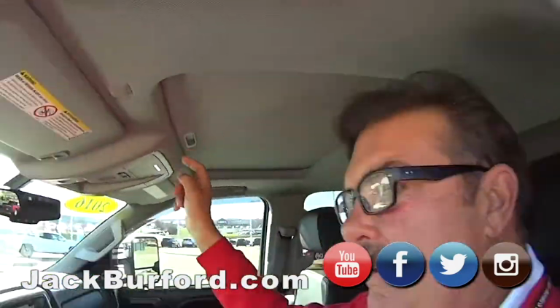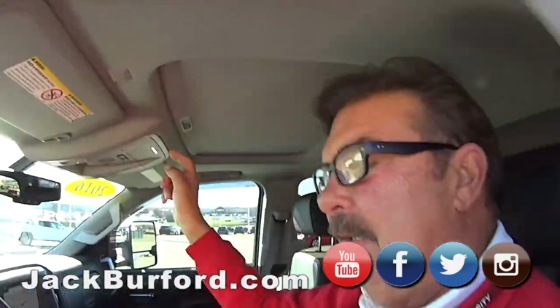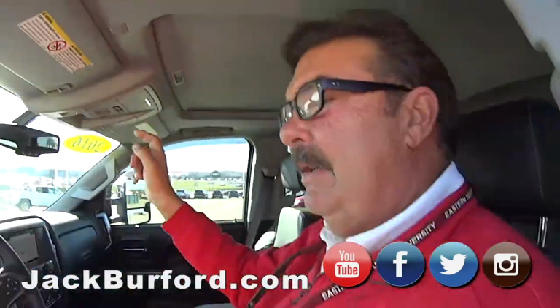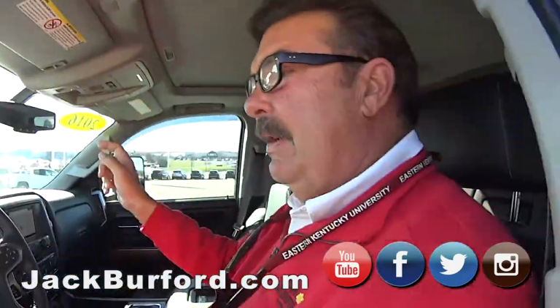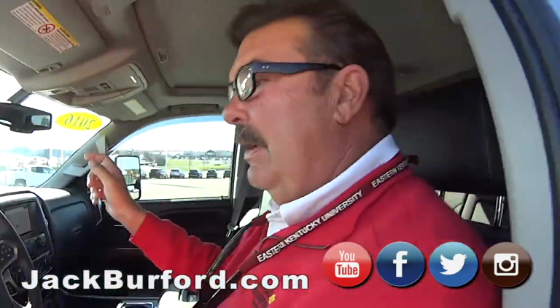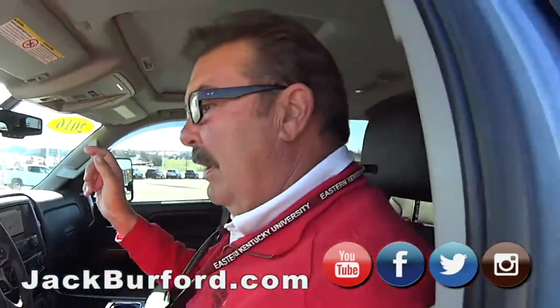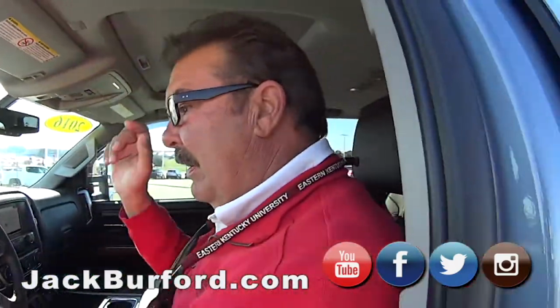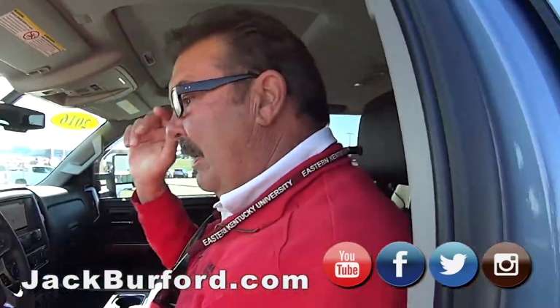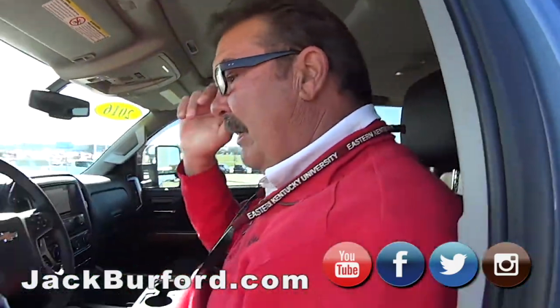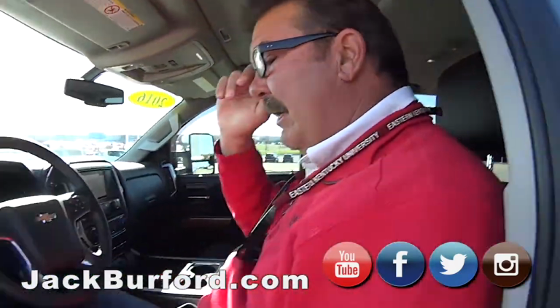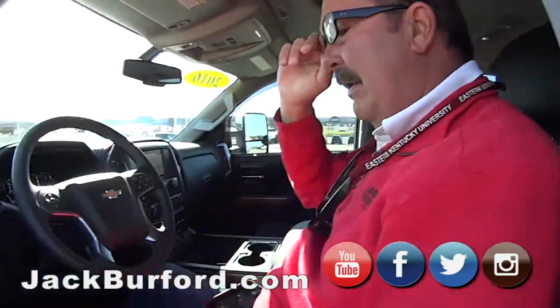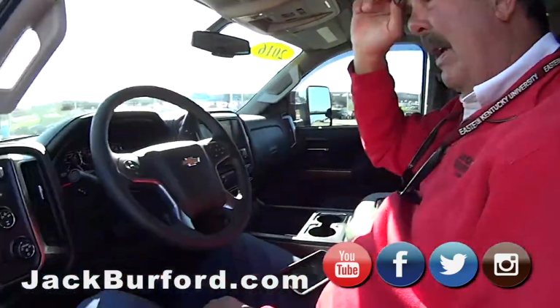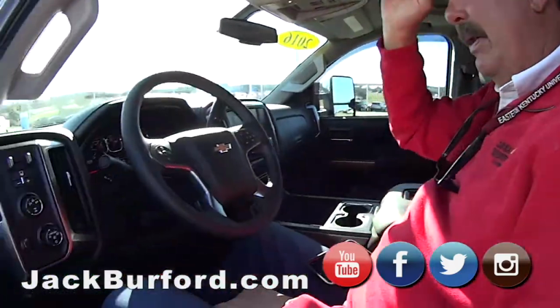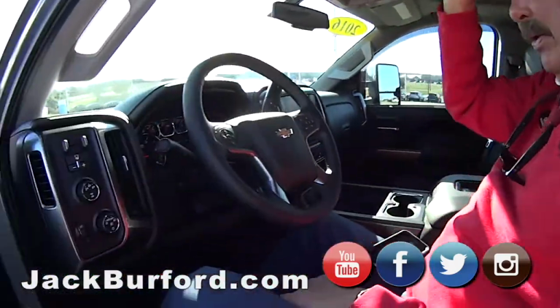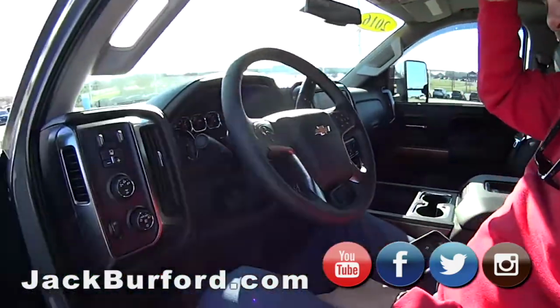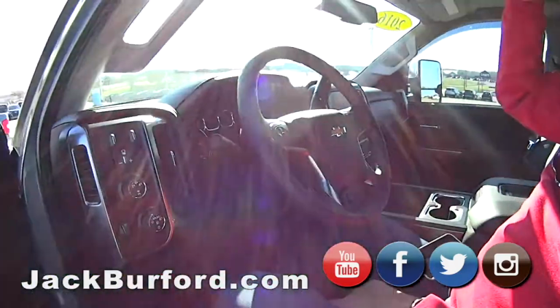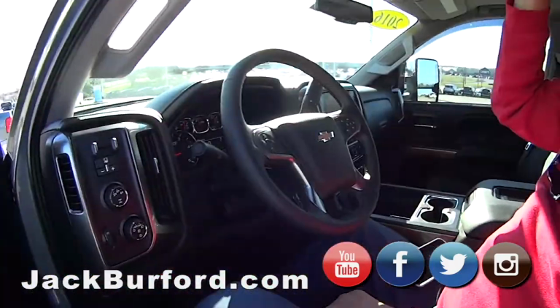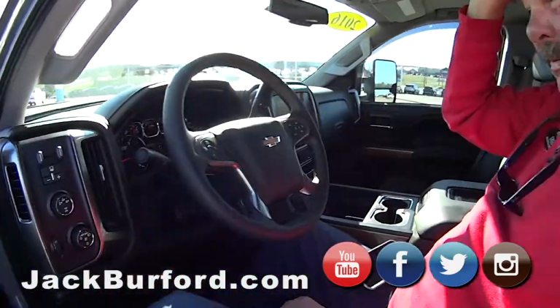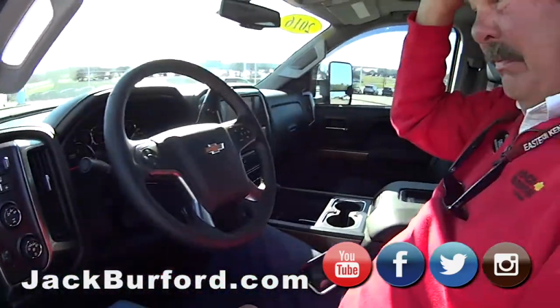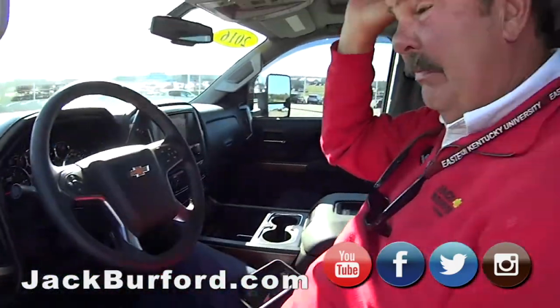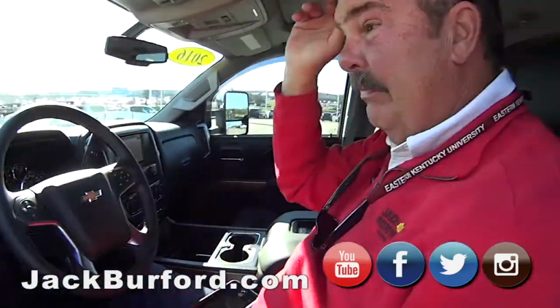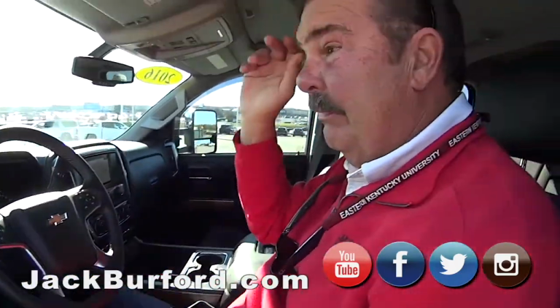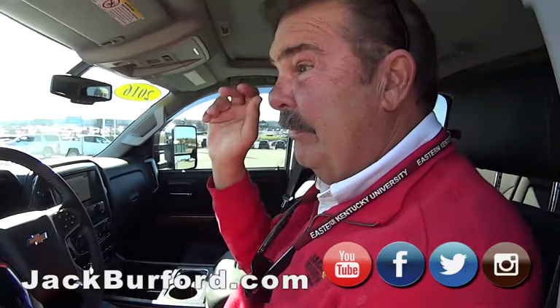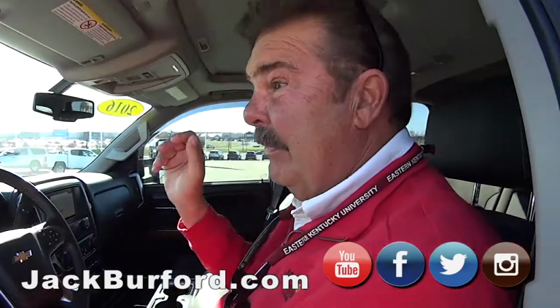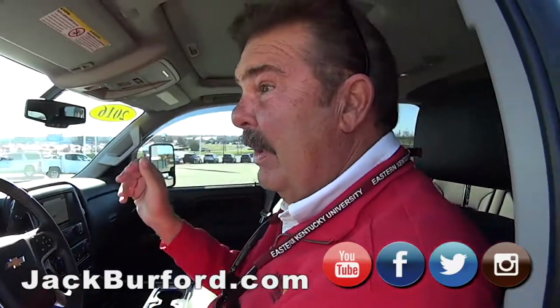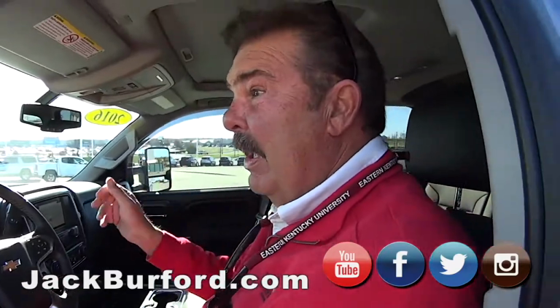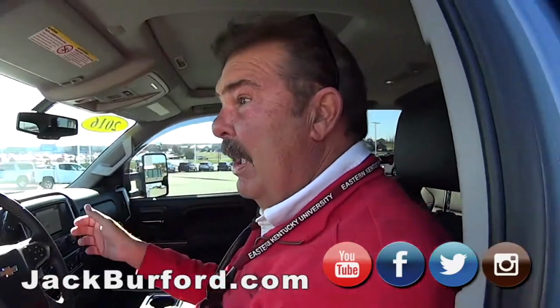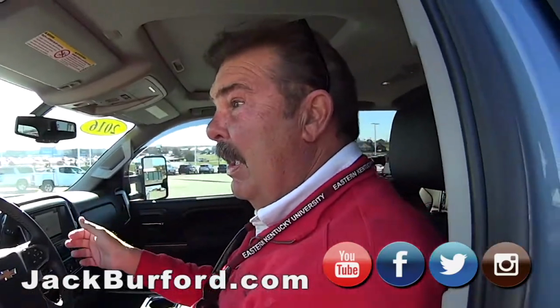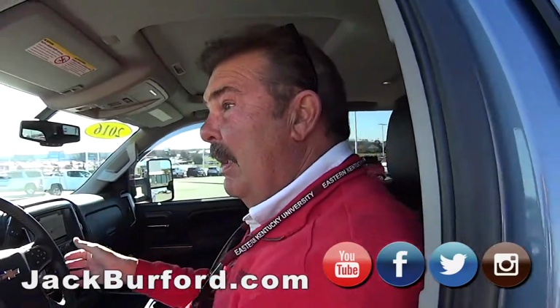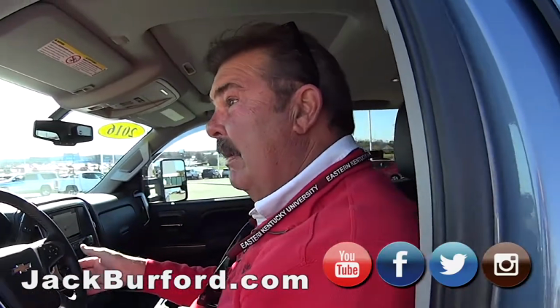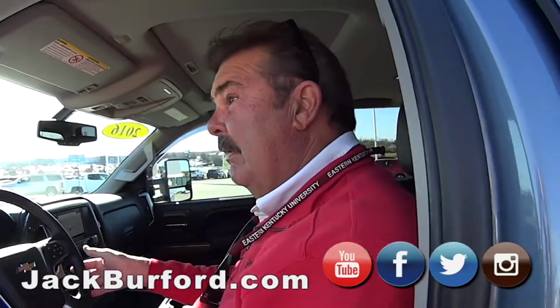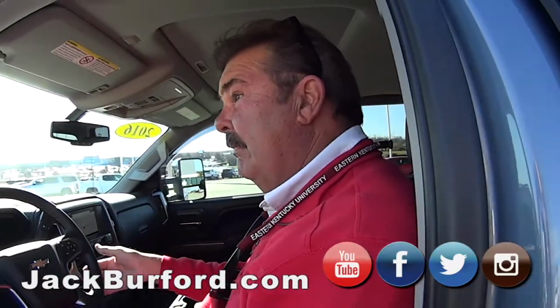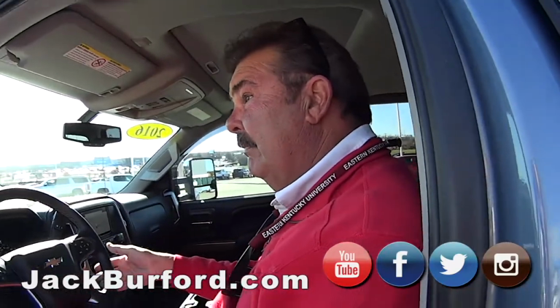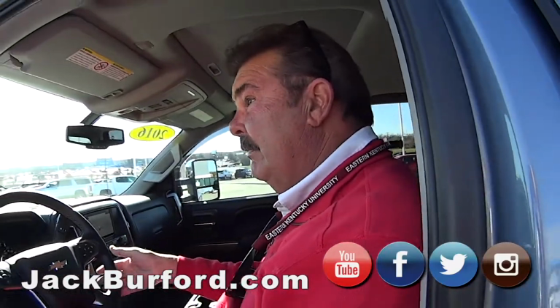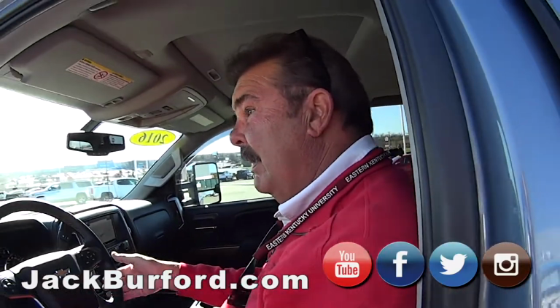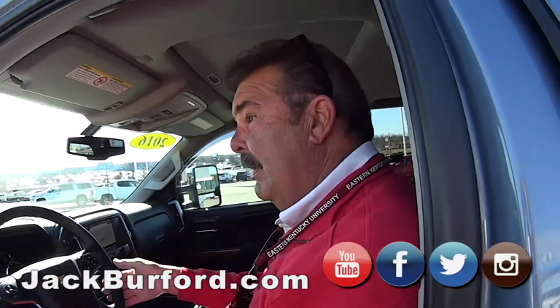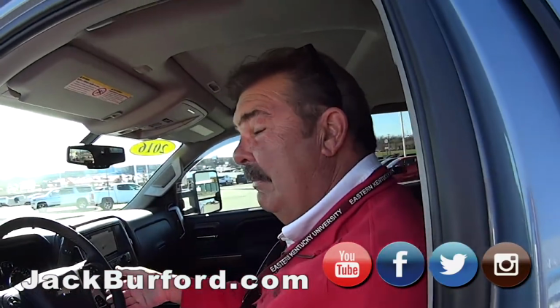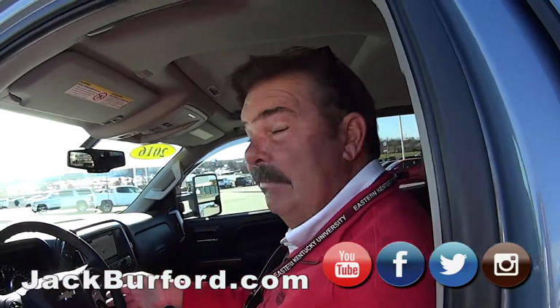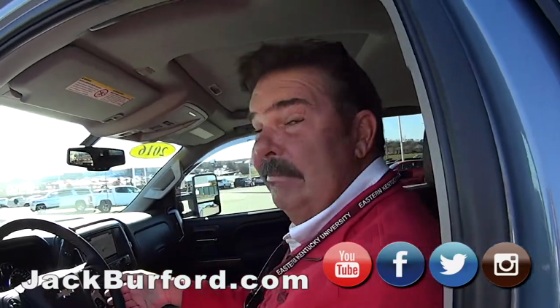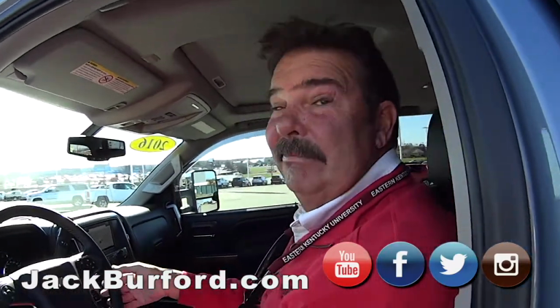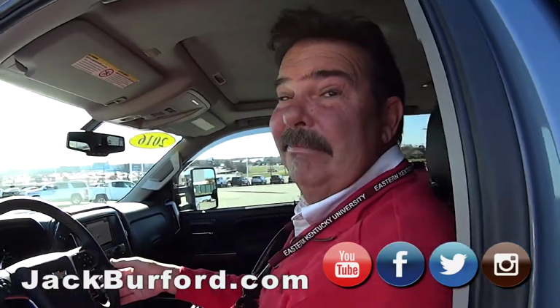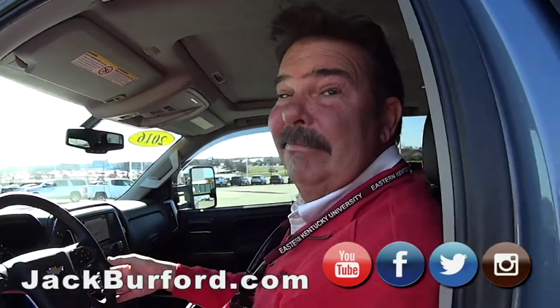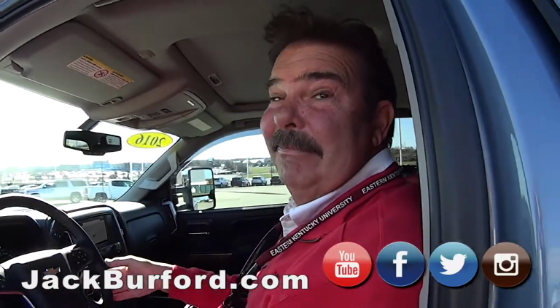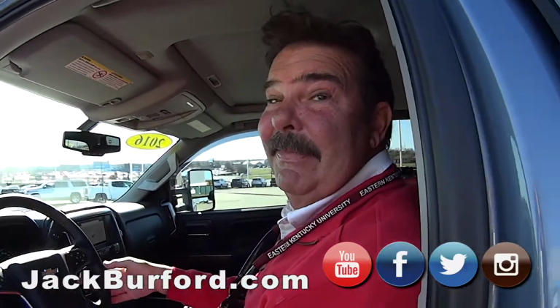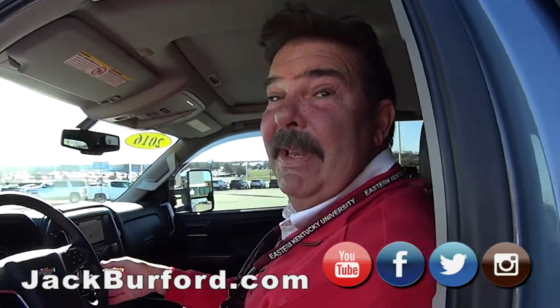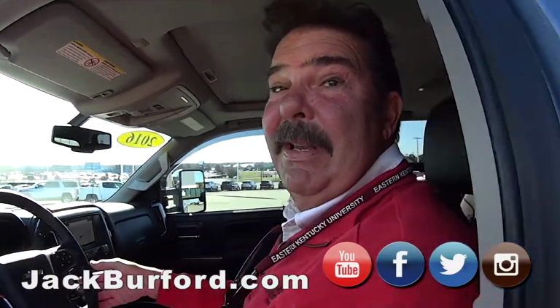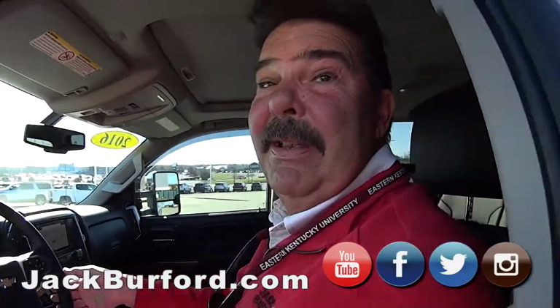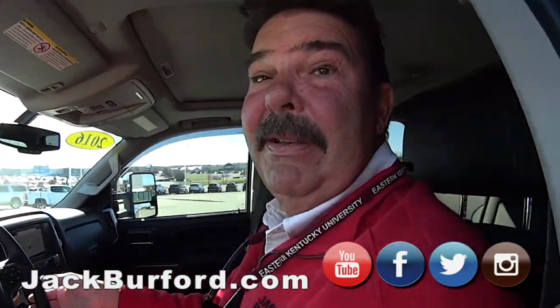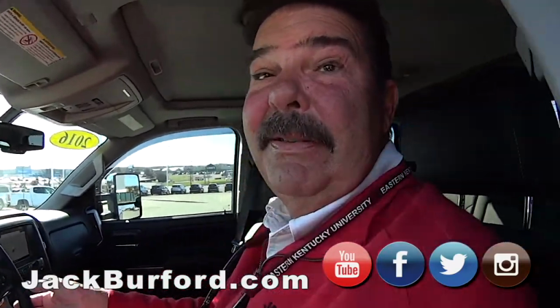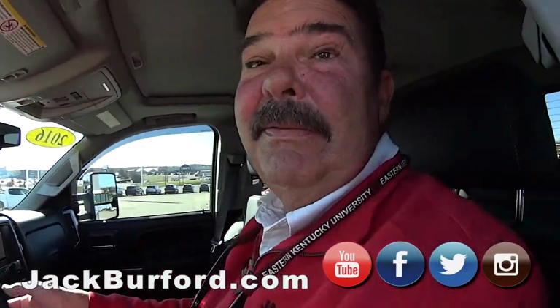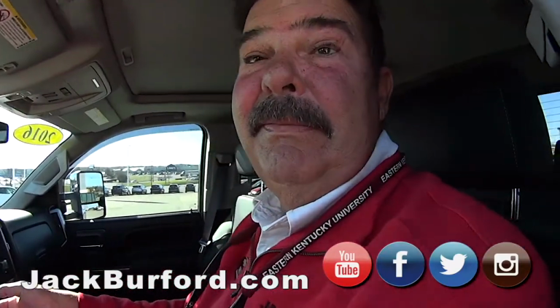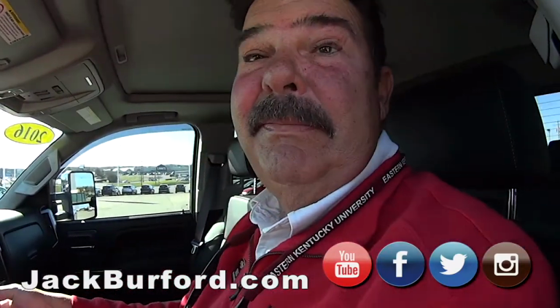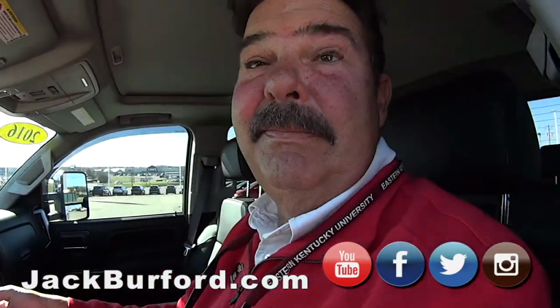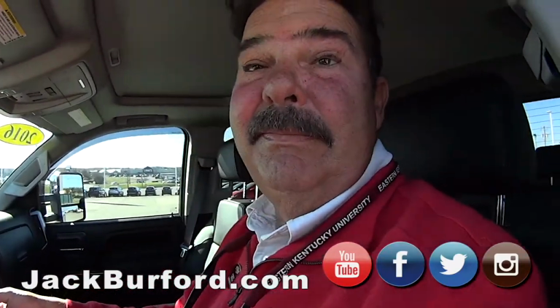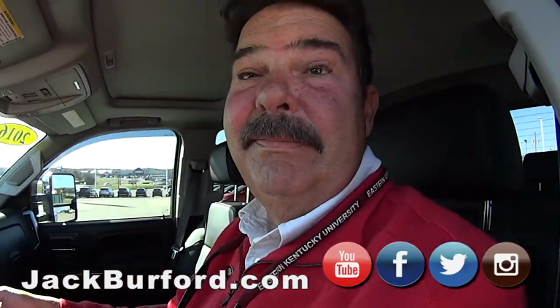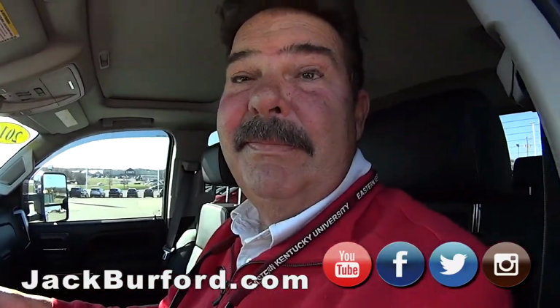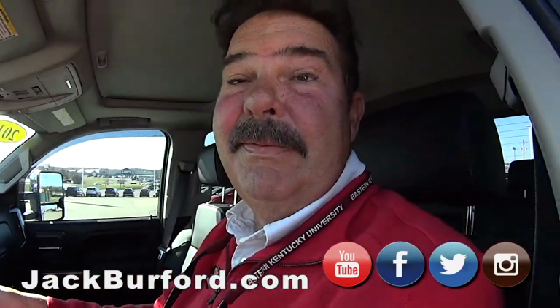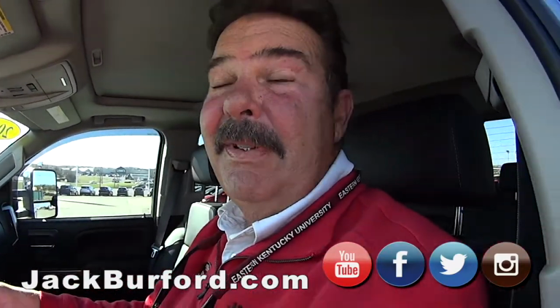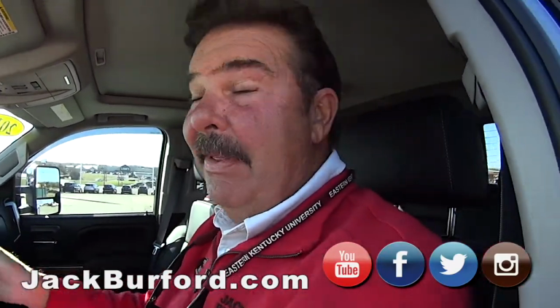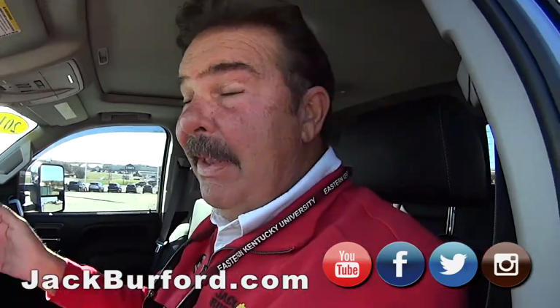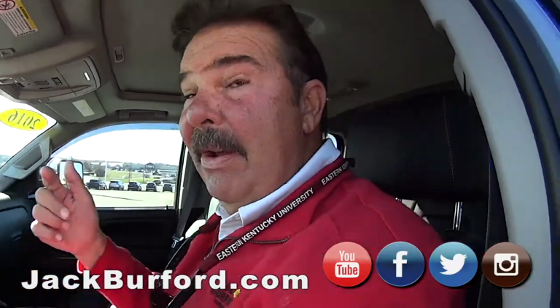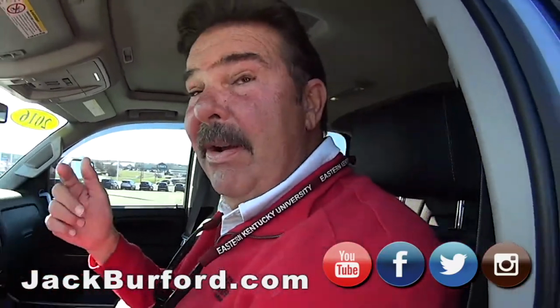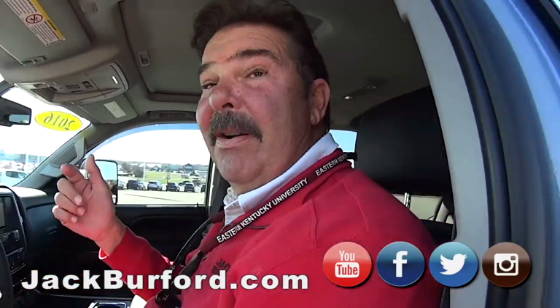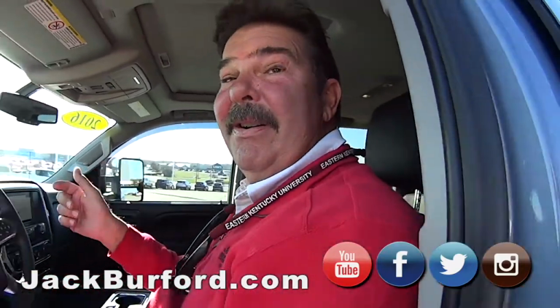Nice truck. jackbroford.com — right across from Walmart. Test drives are free.